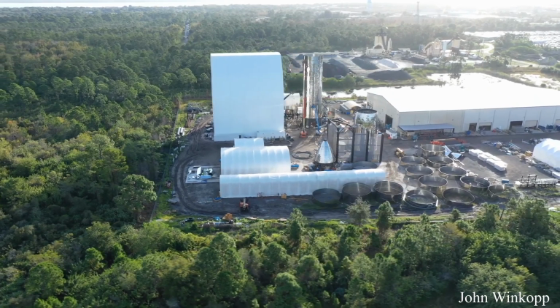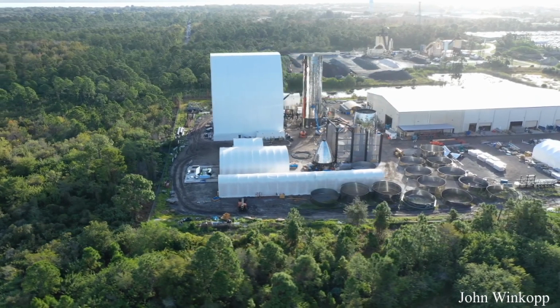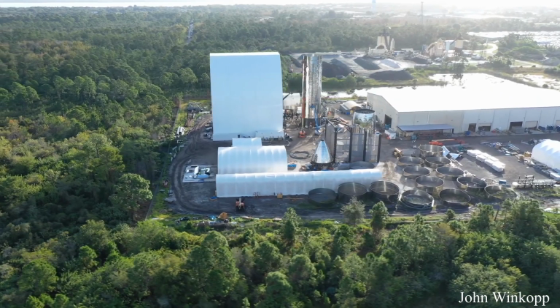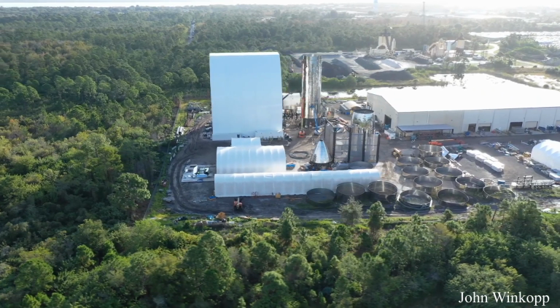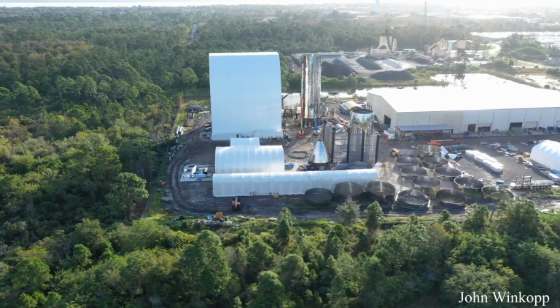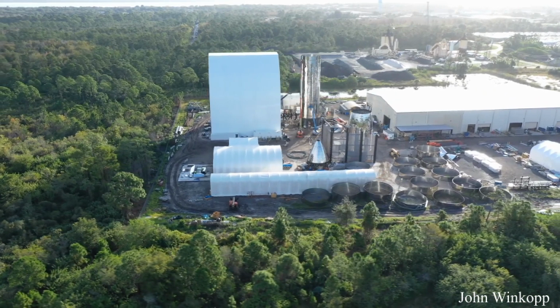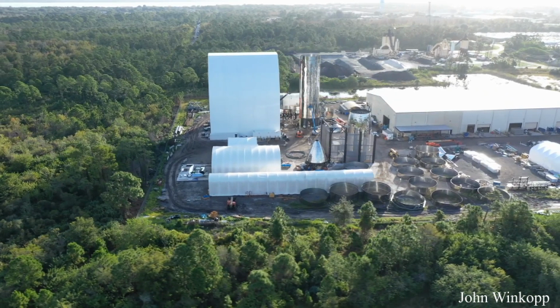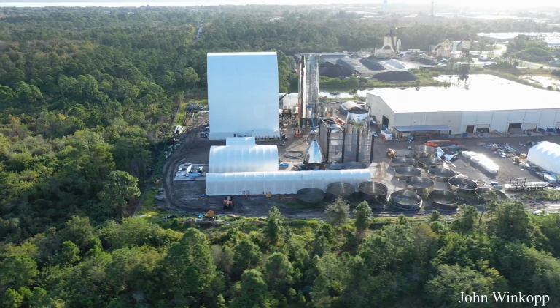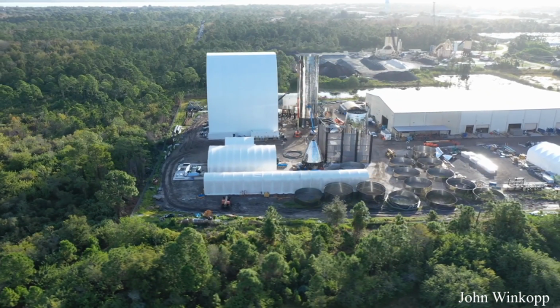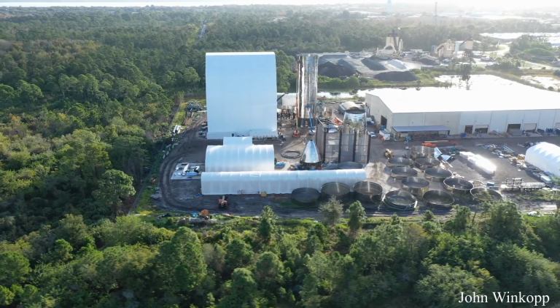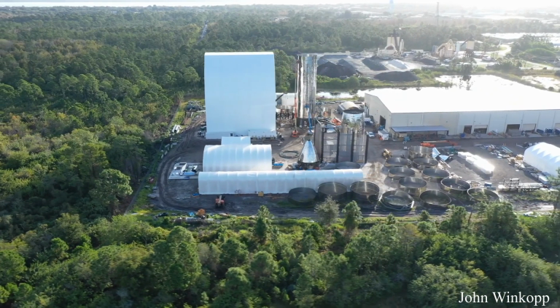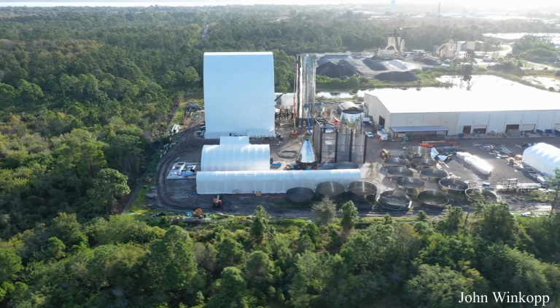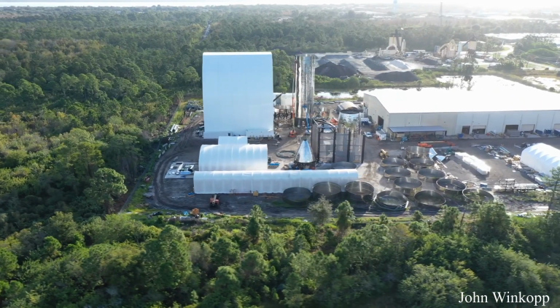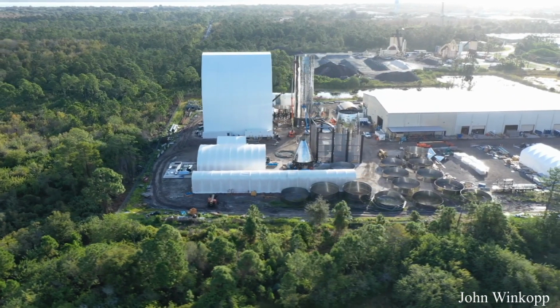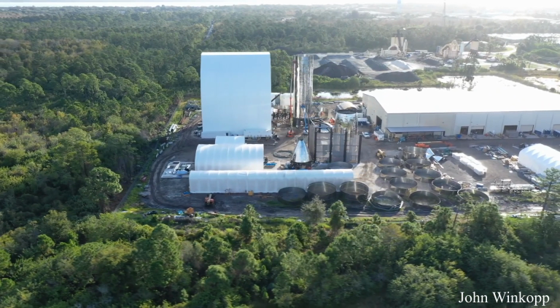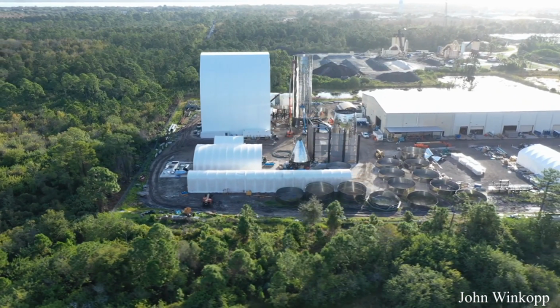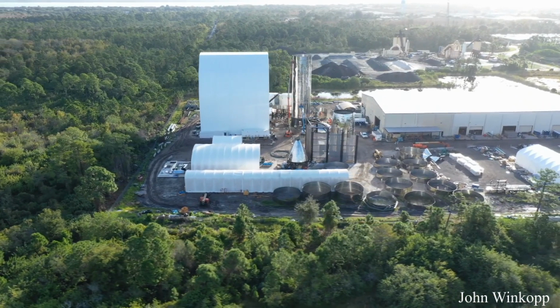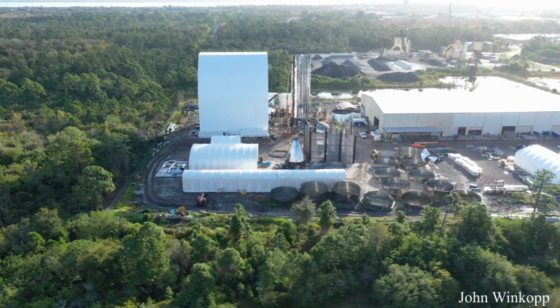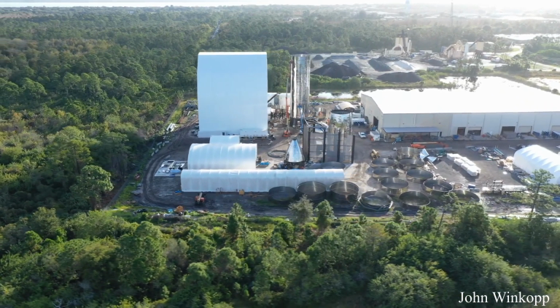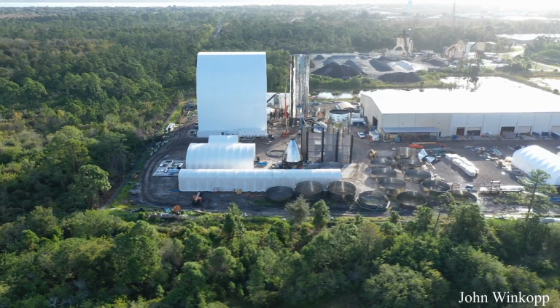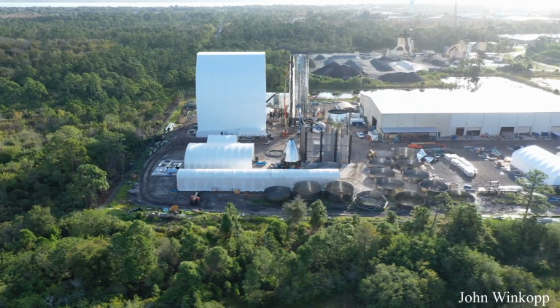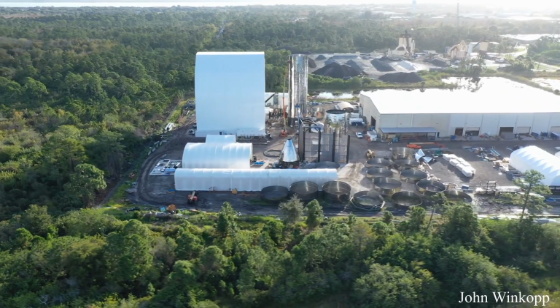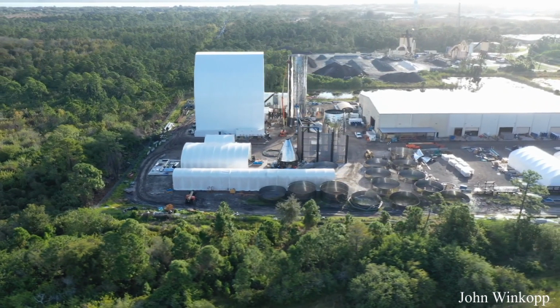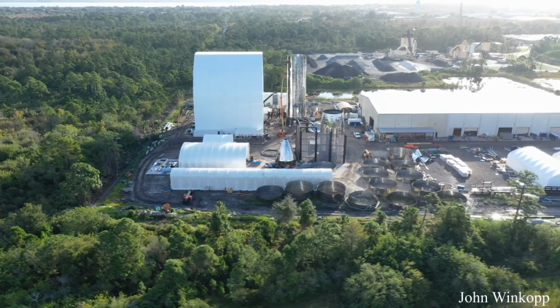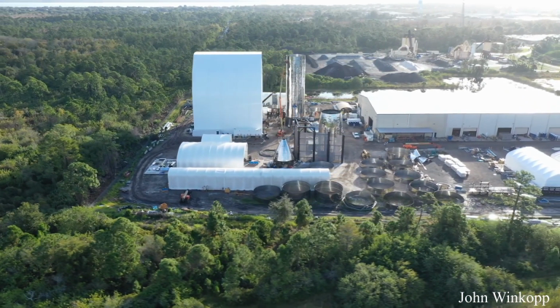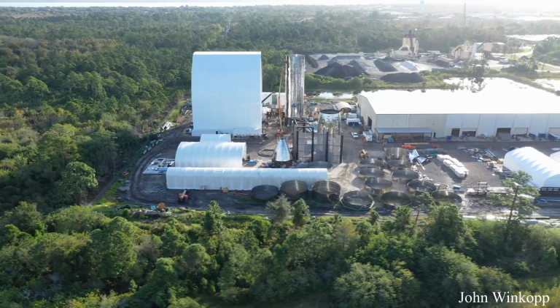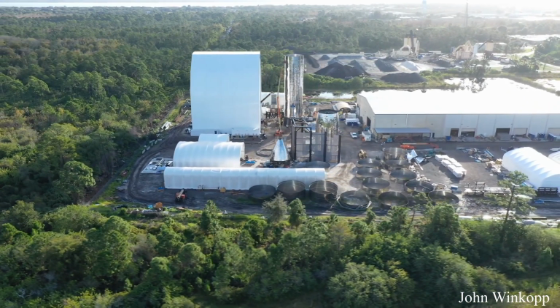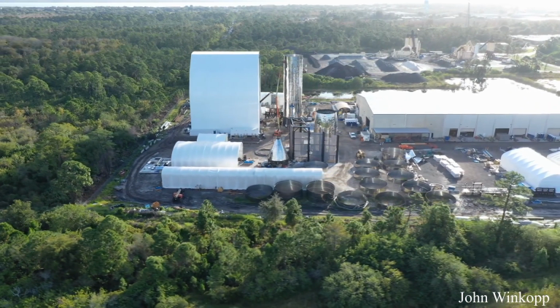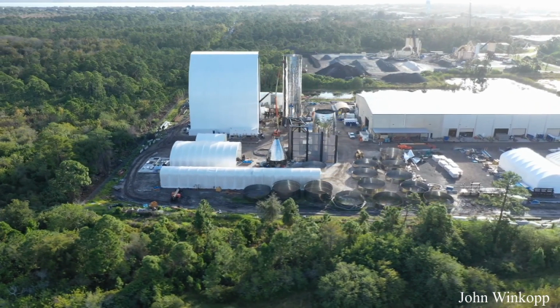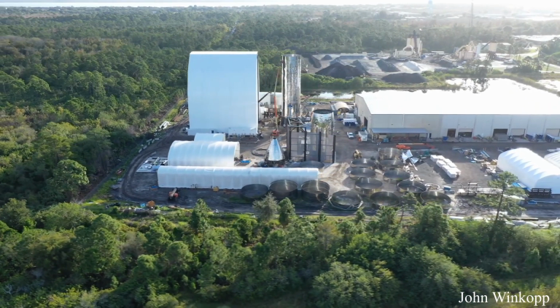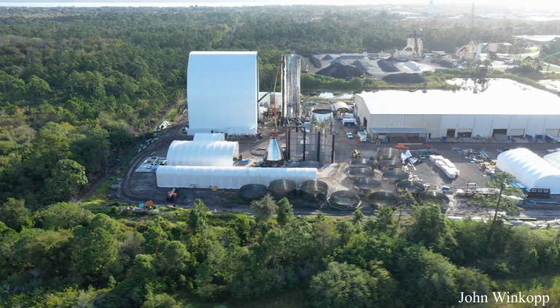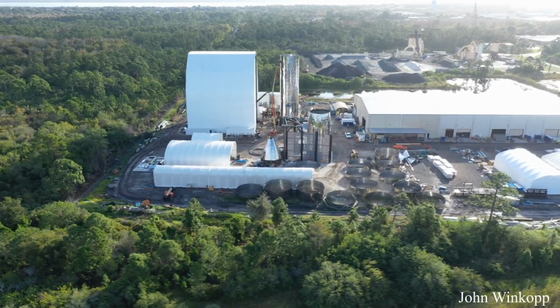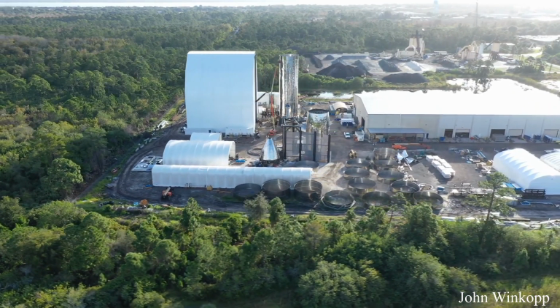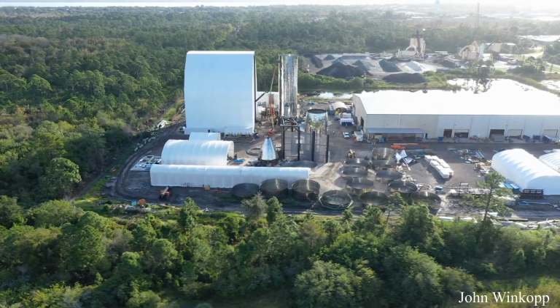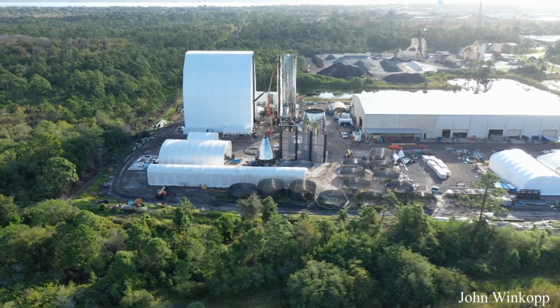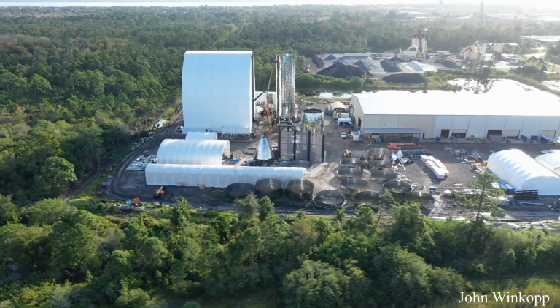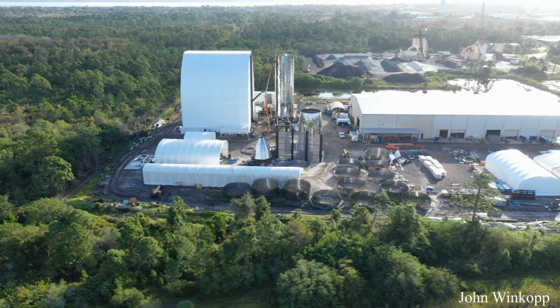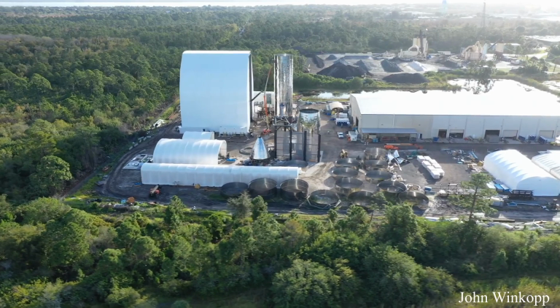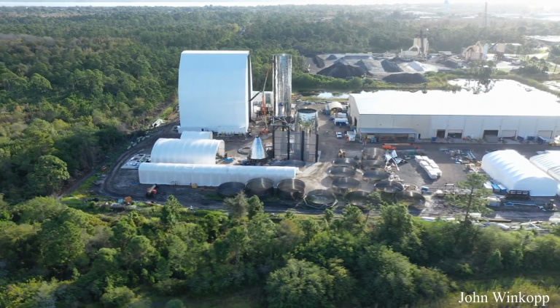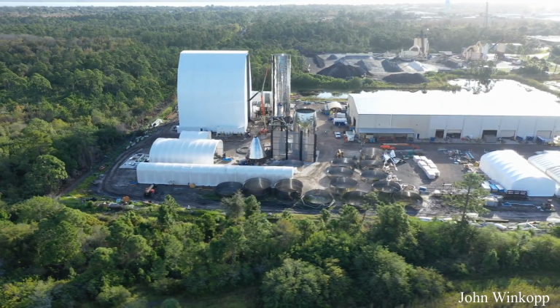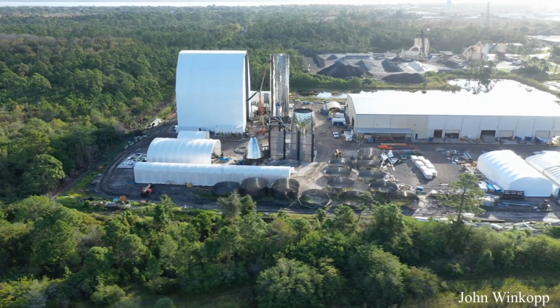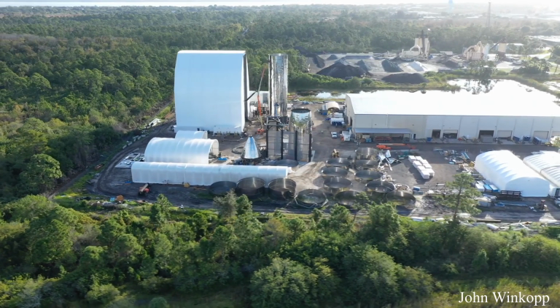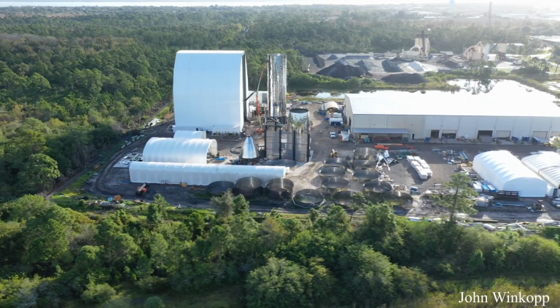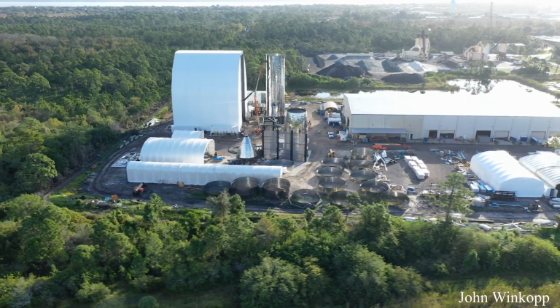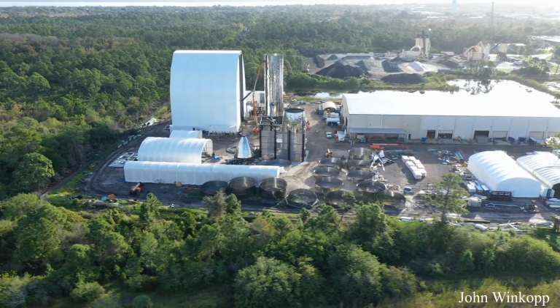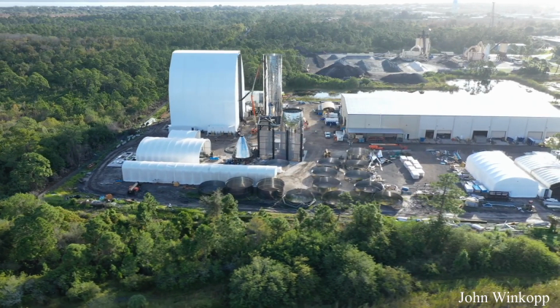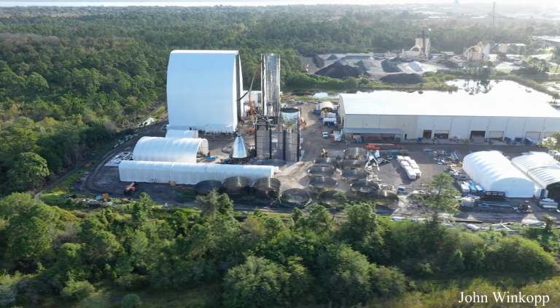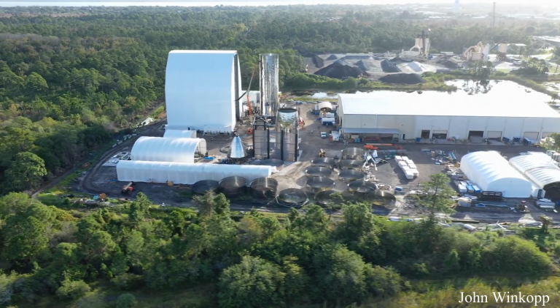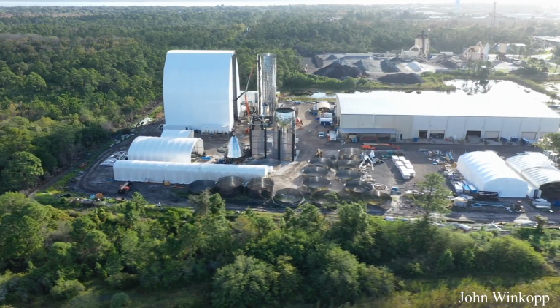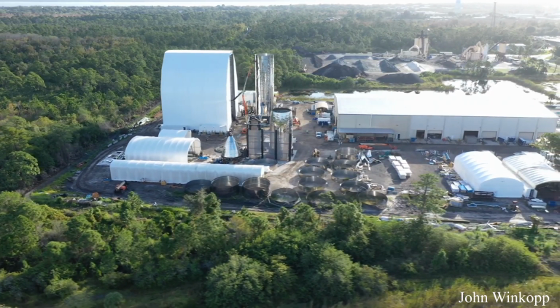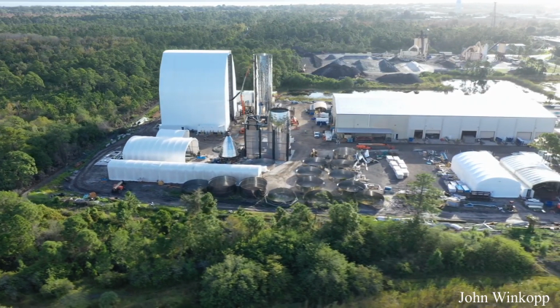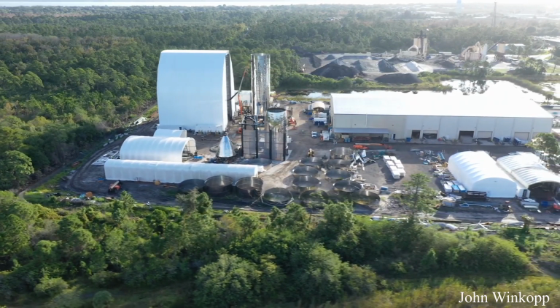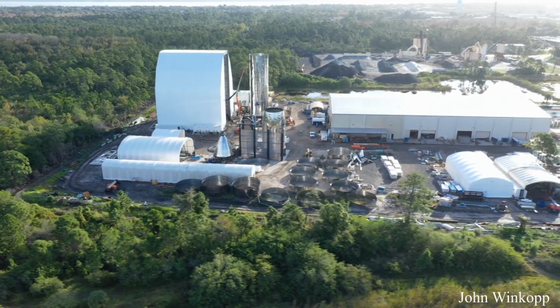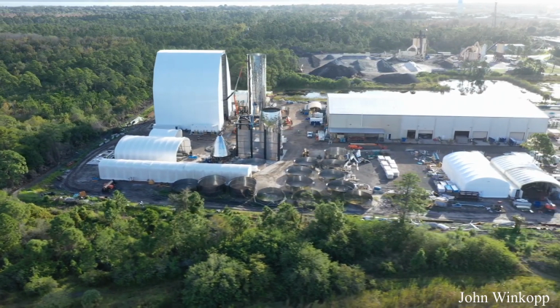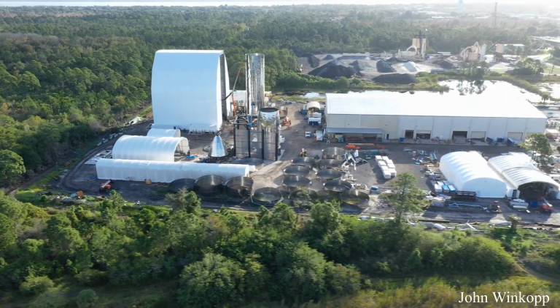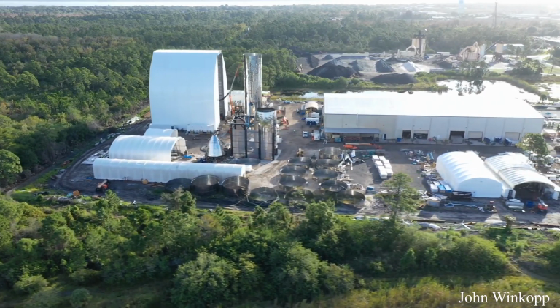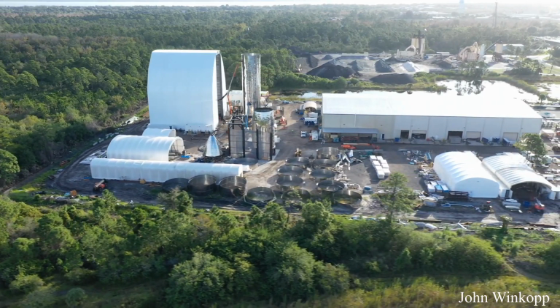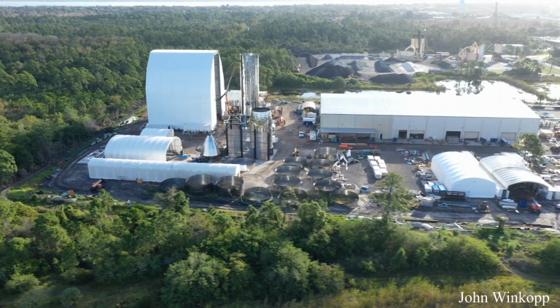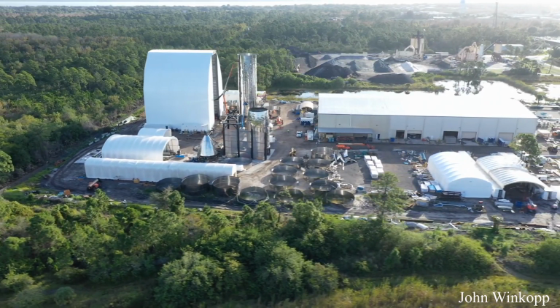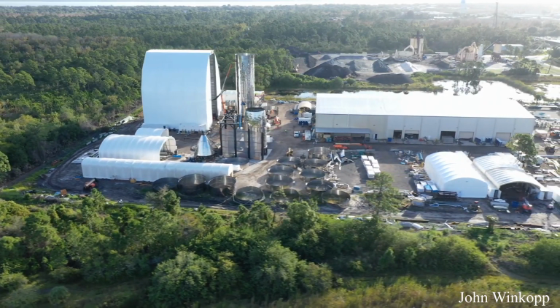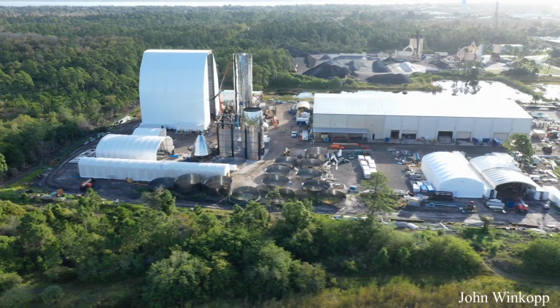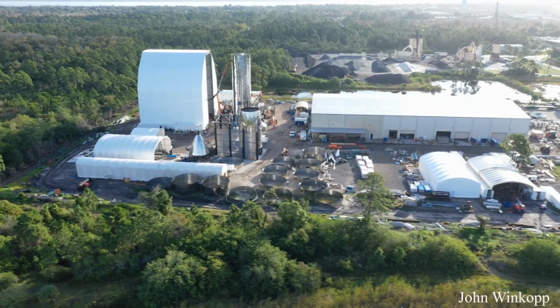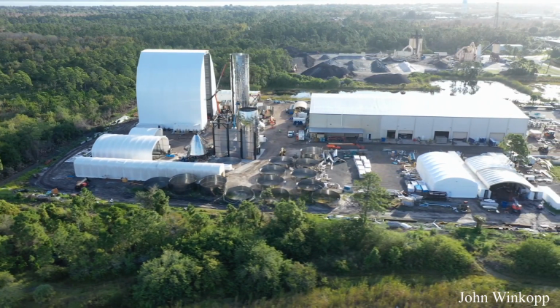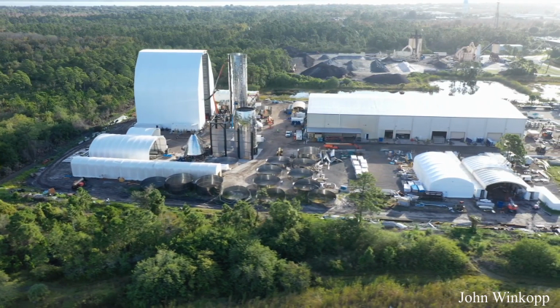The team is preparing to install the final tank bulkhead on the ship, and new containers have arrived at the site as well, but their use is unknown at this time.